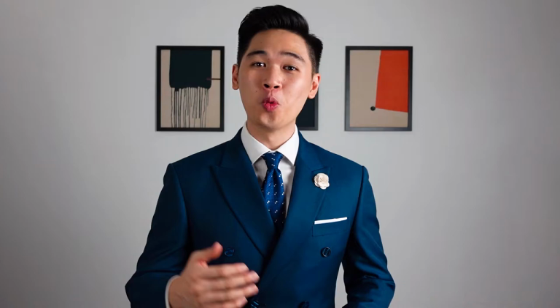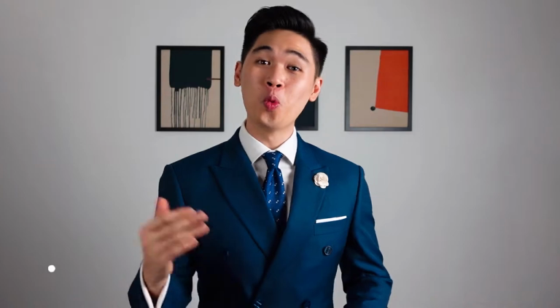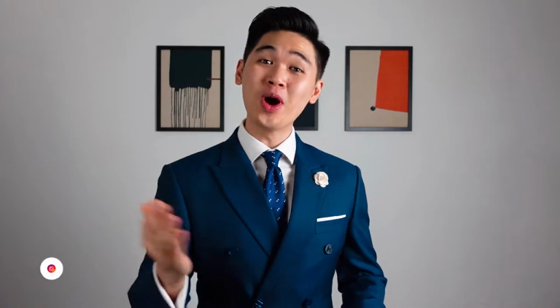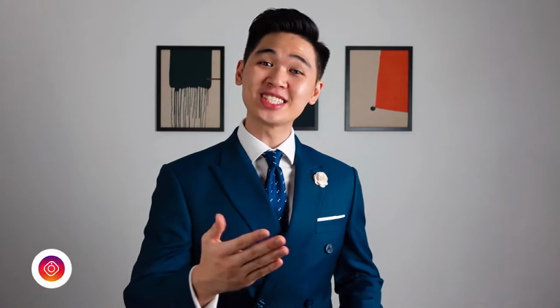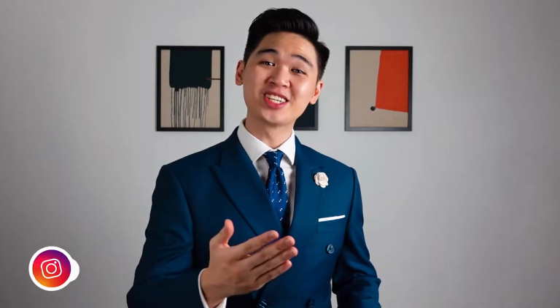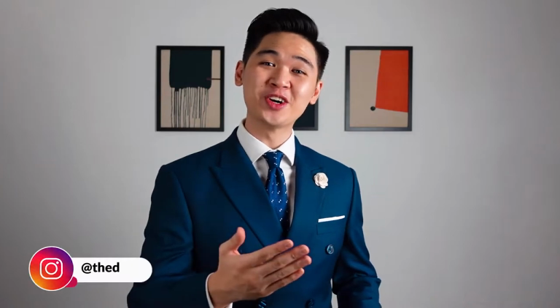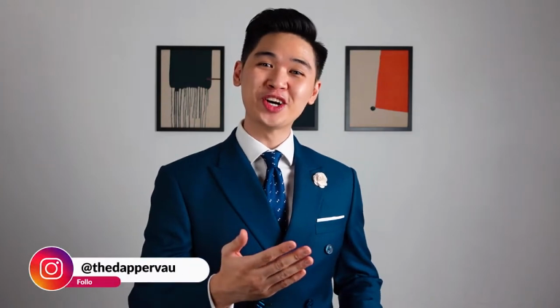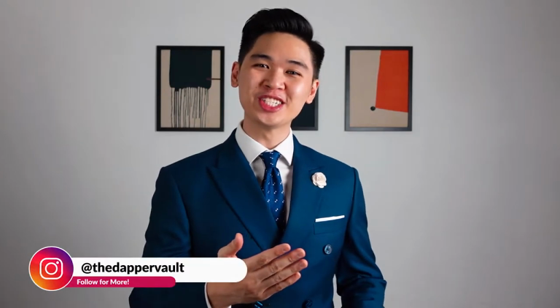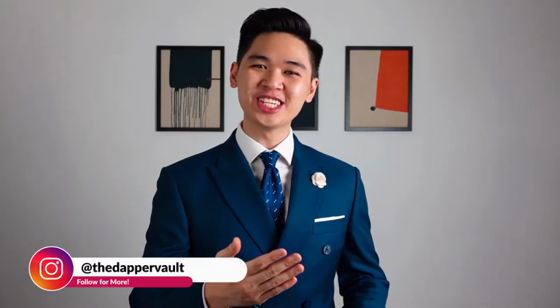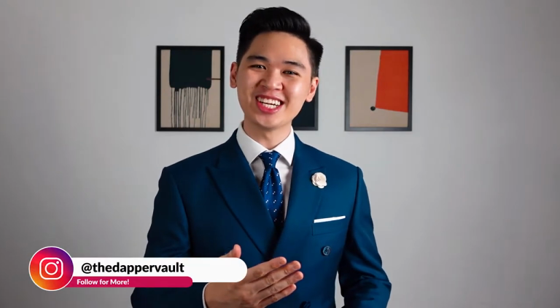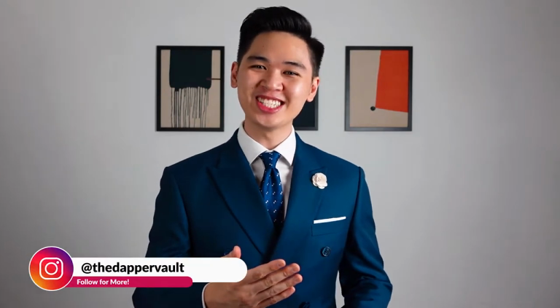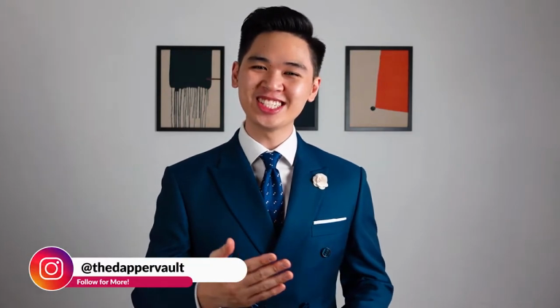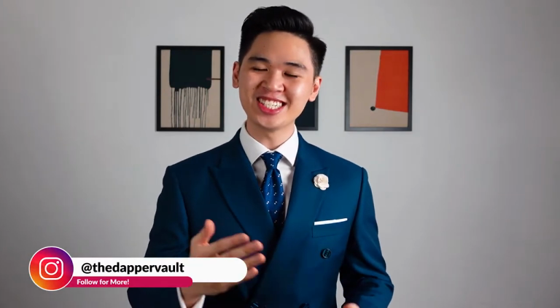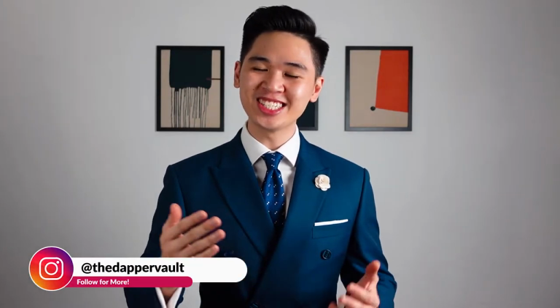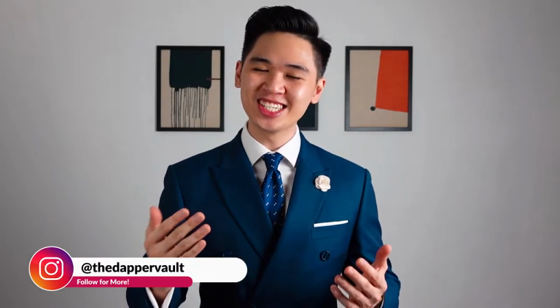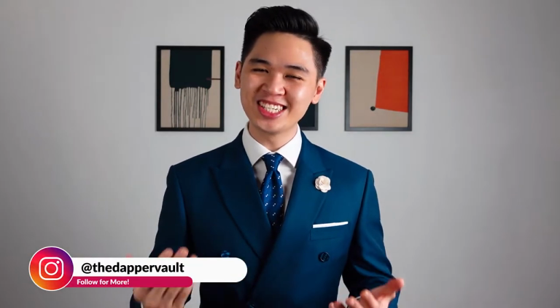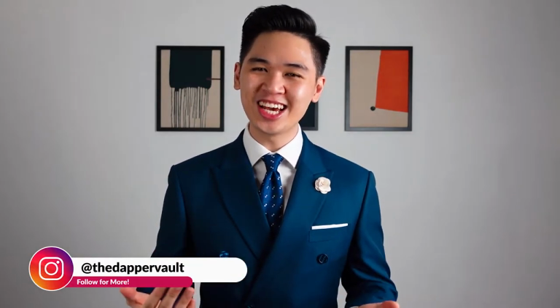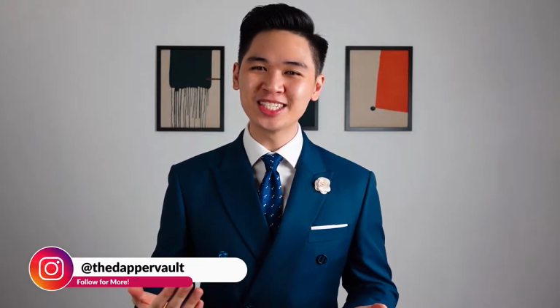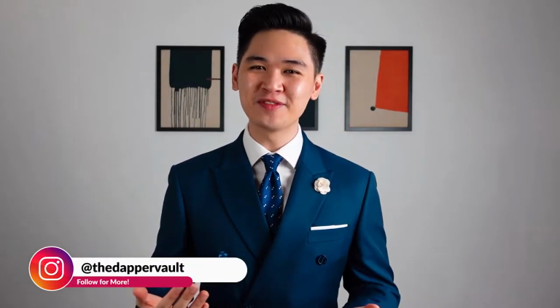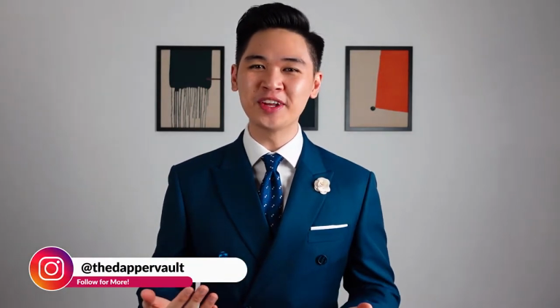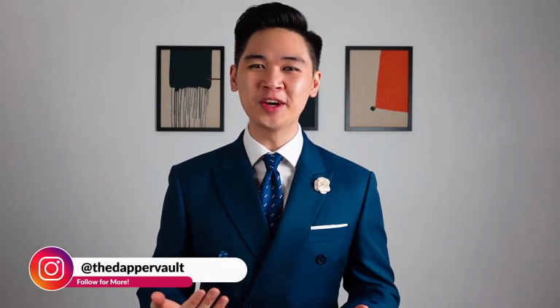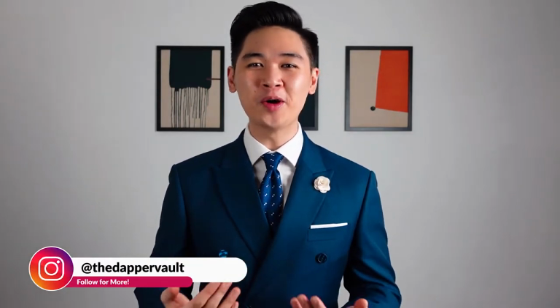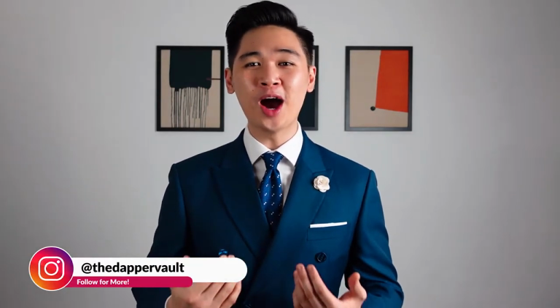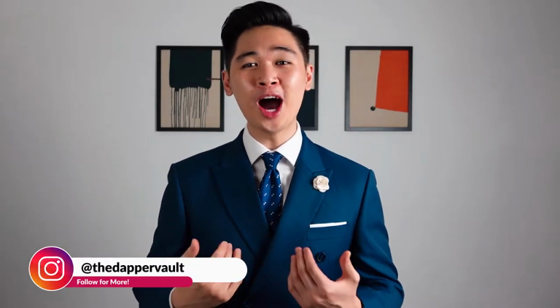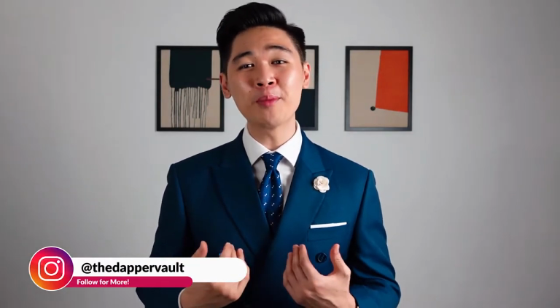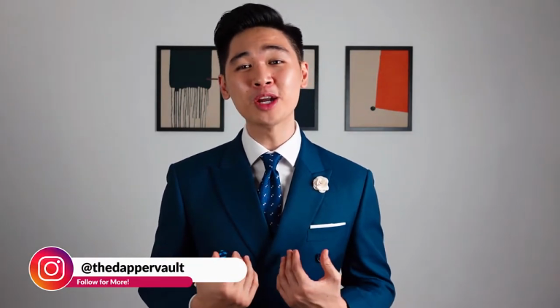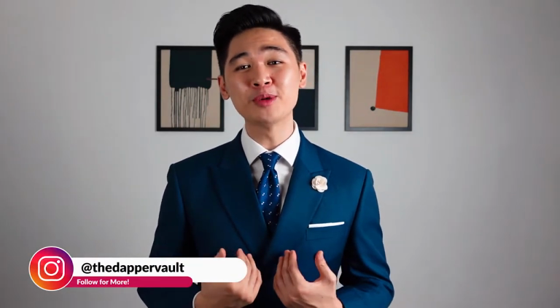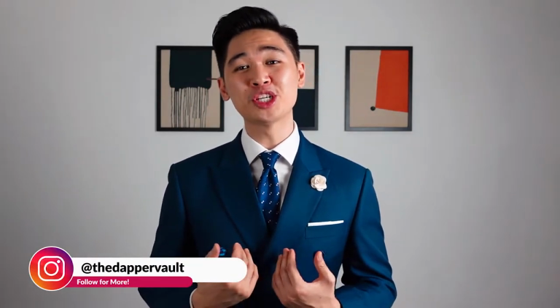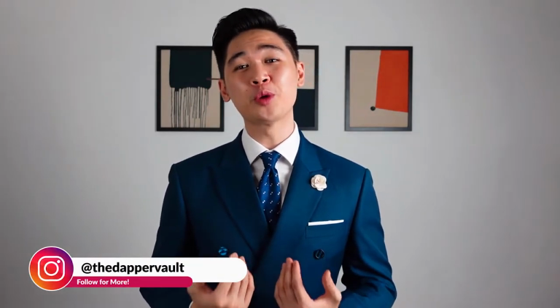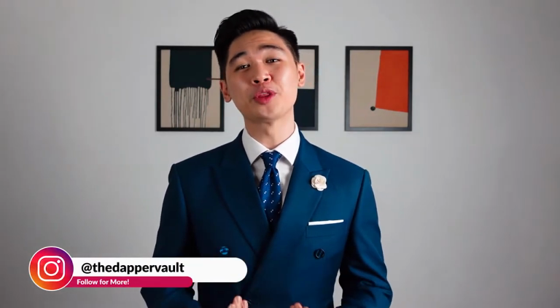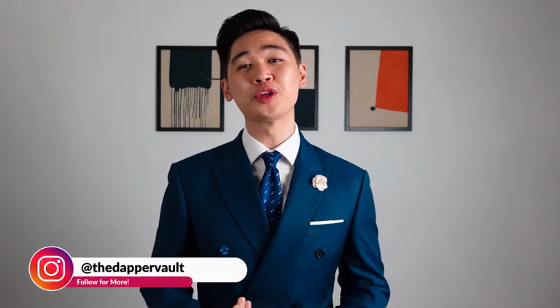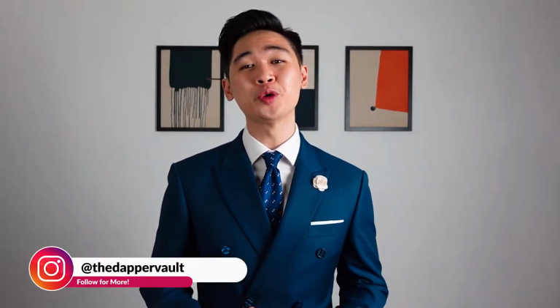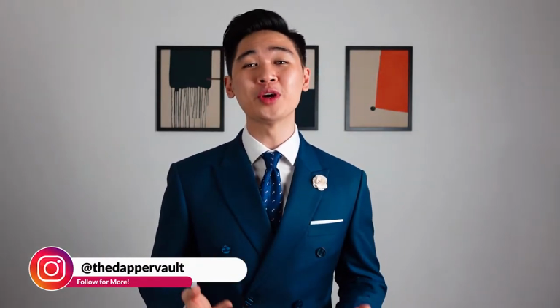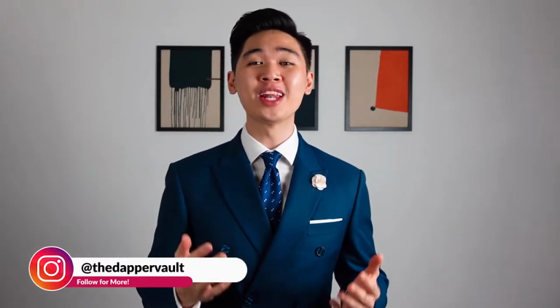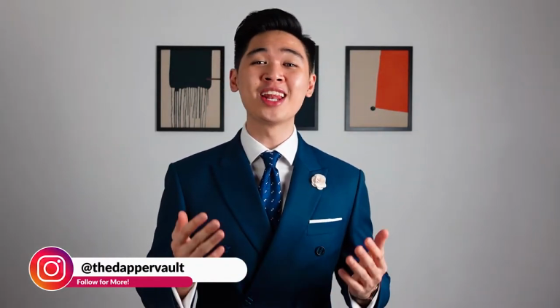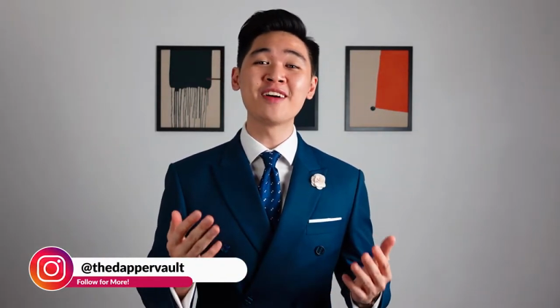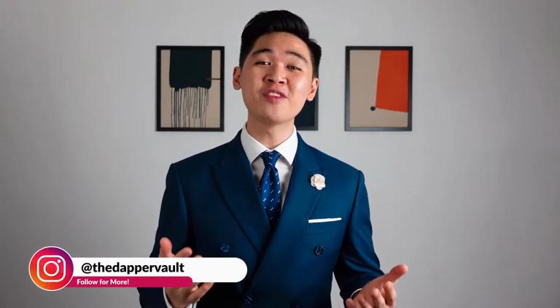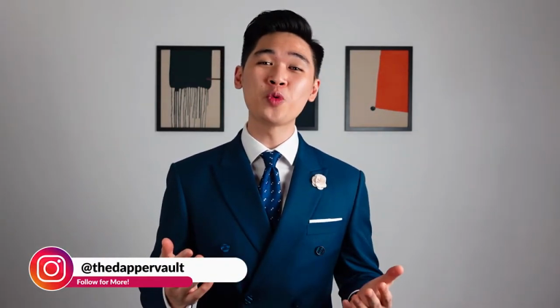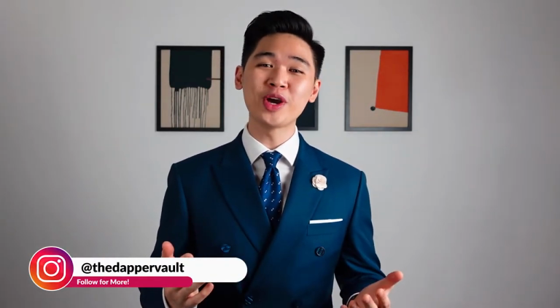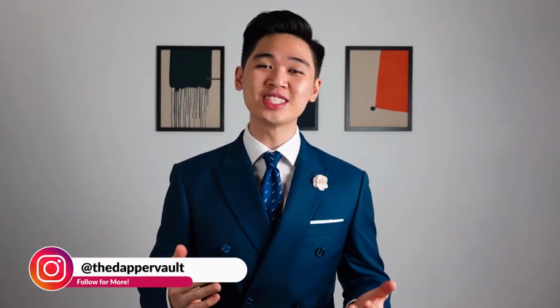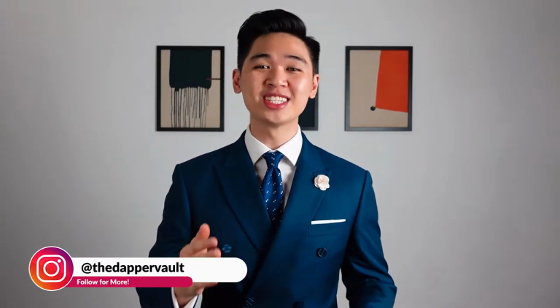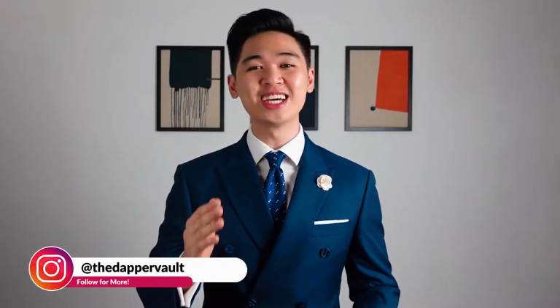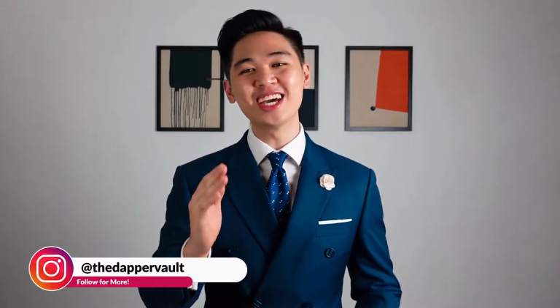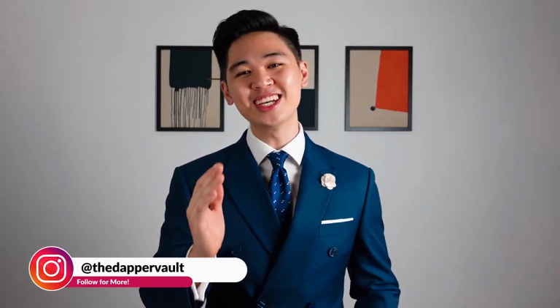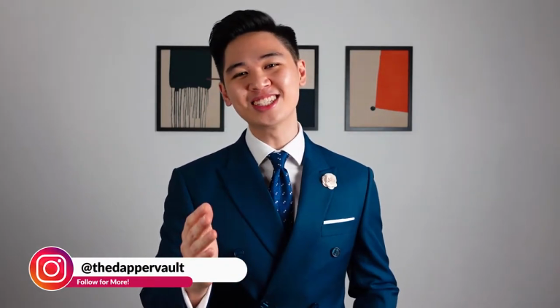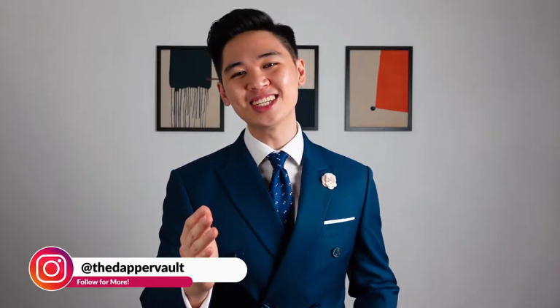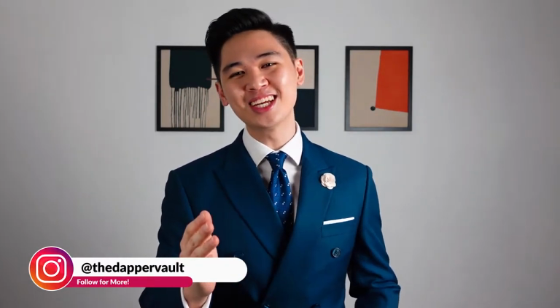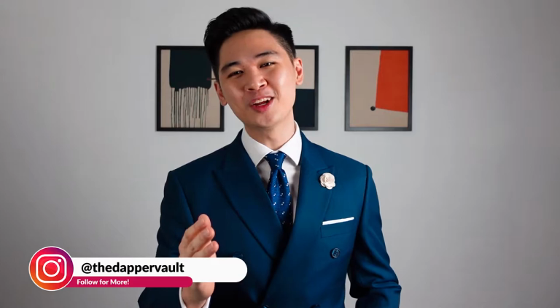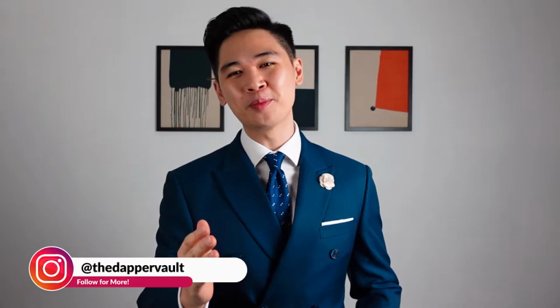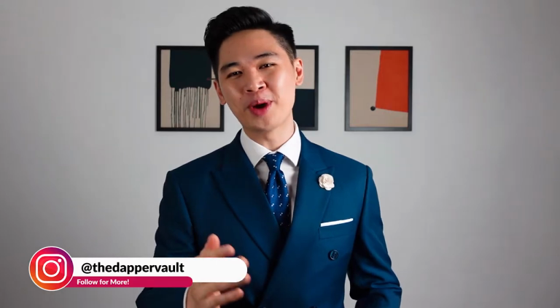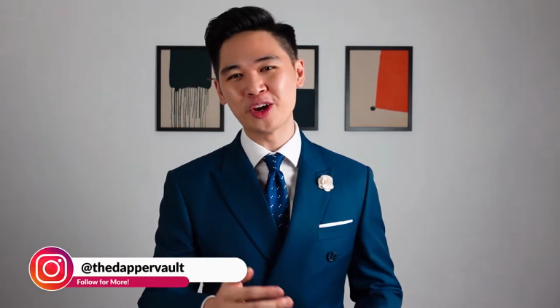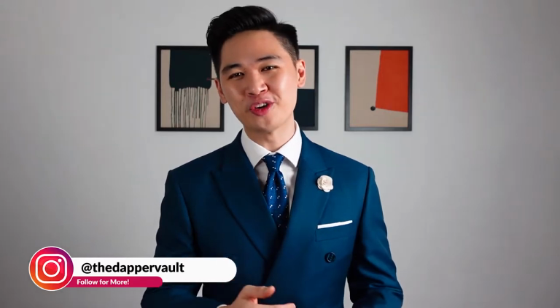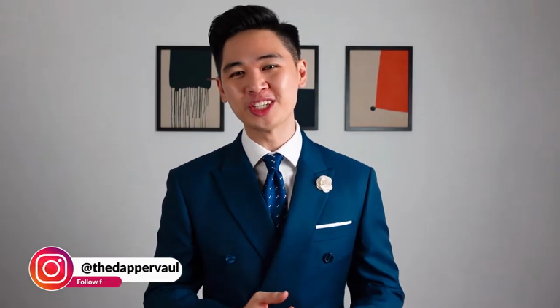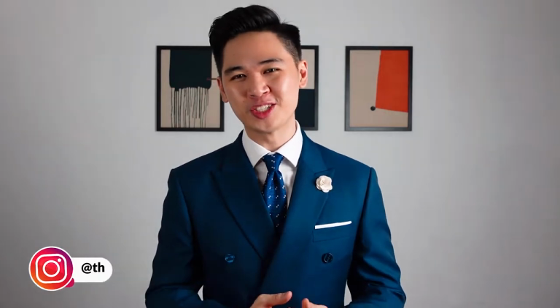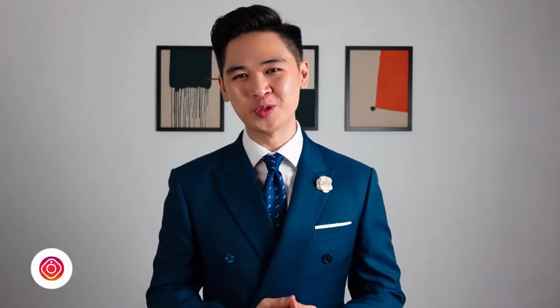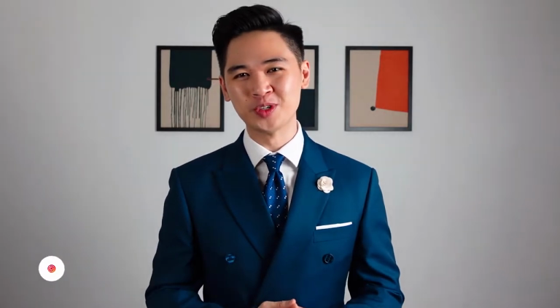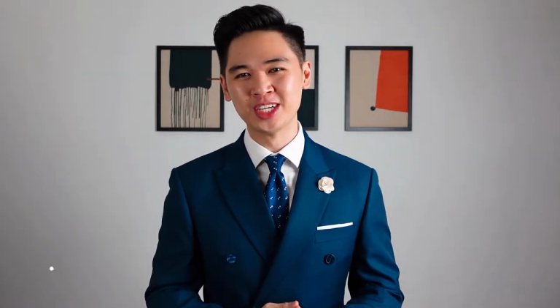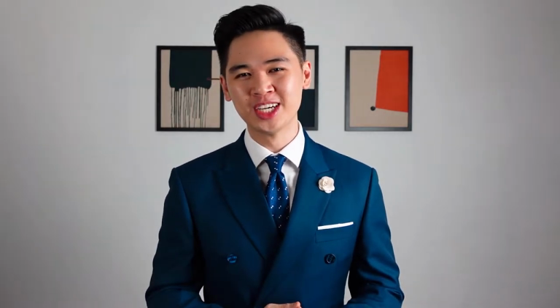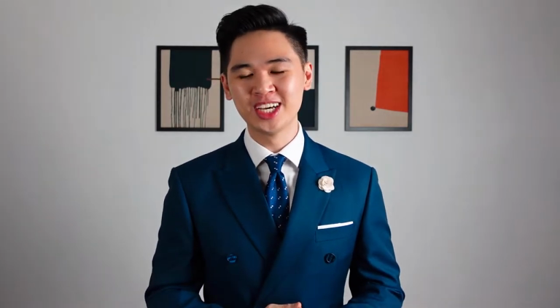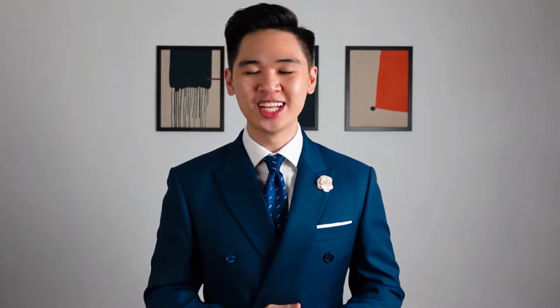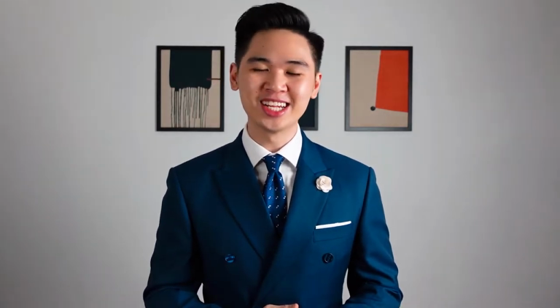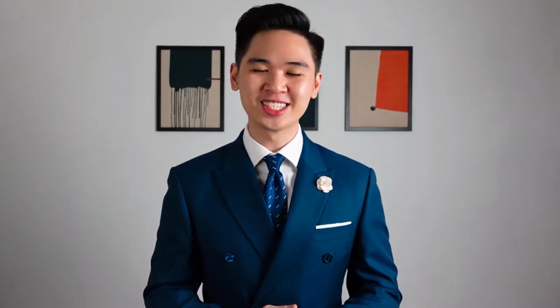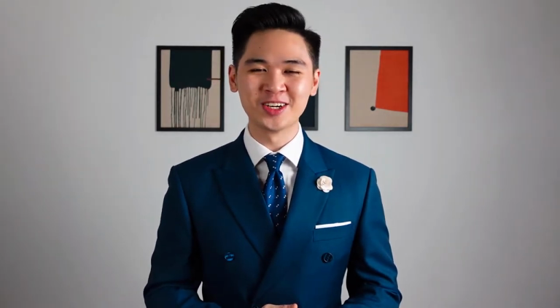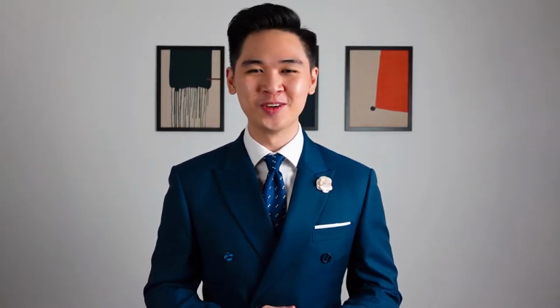What's going on gents? In today's video, I'm gonna be sharing with you 11 ways to instantly look better in a suit. Let's go!